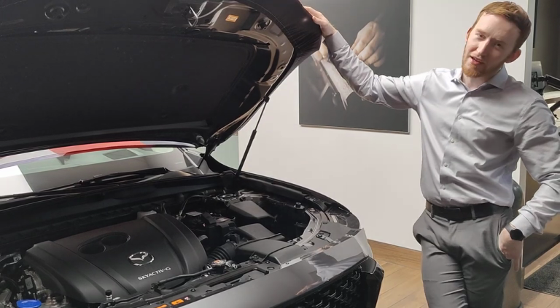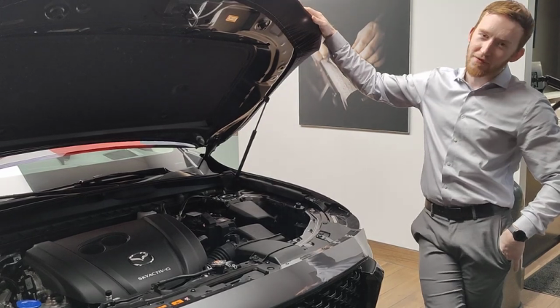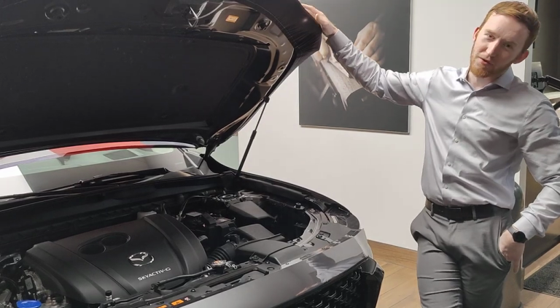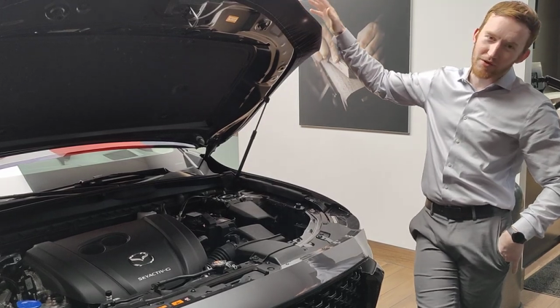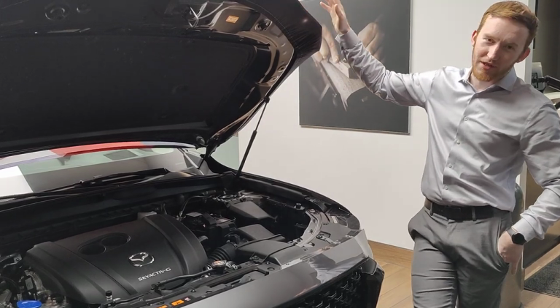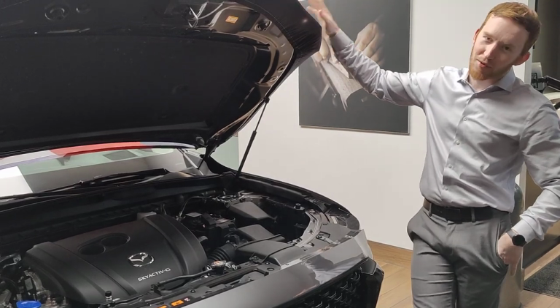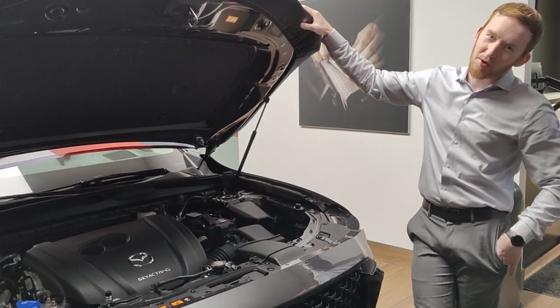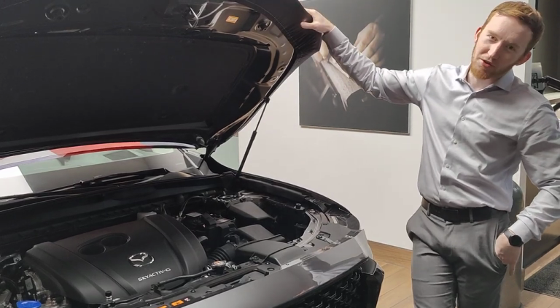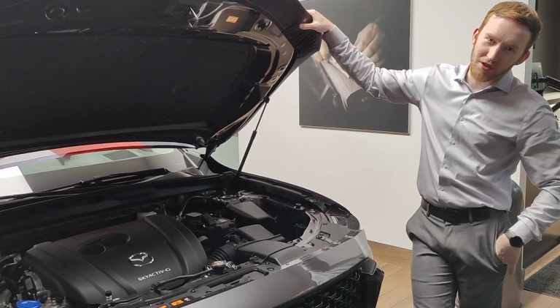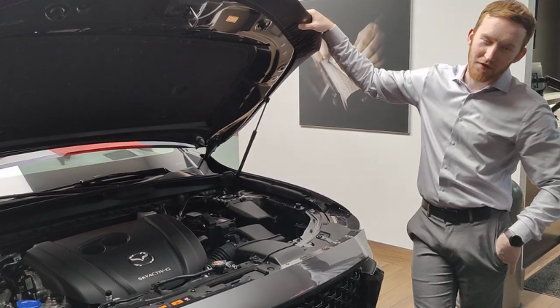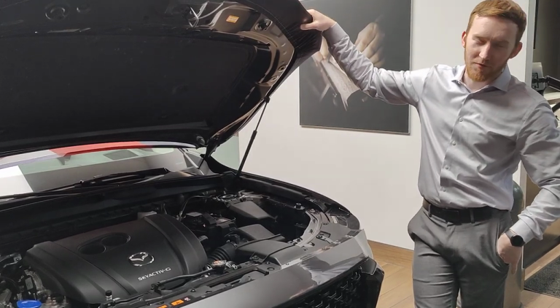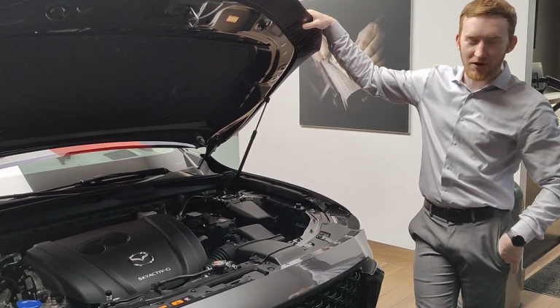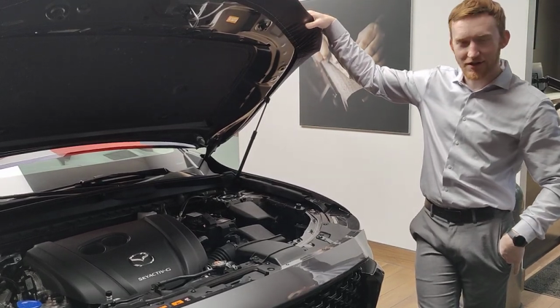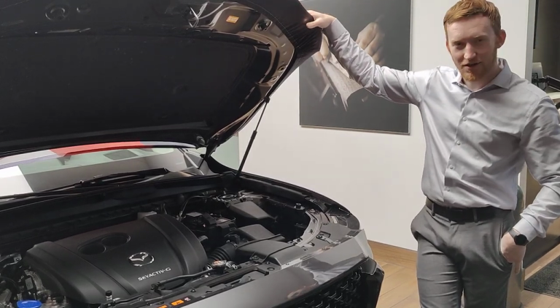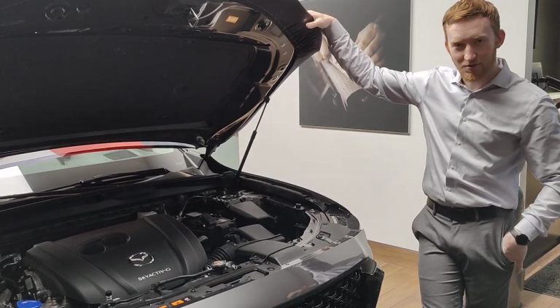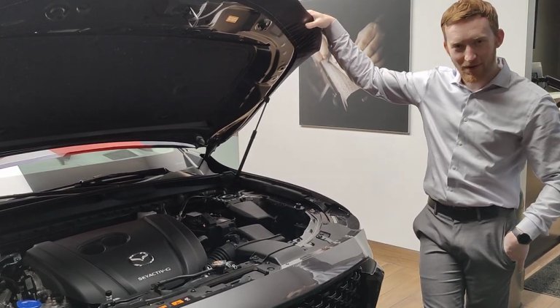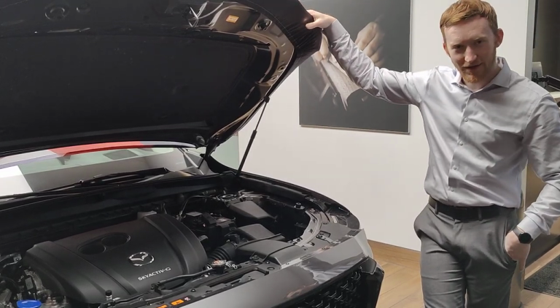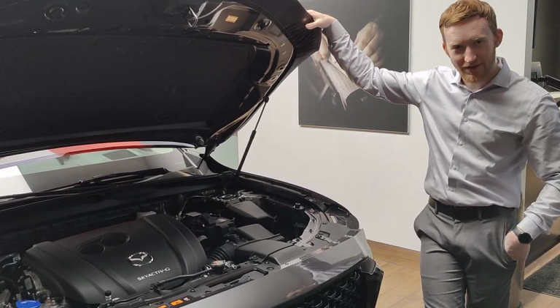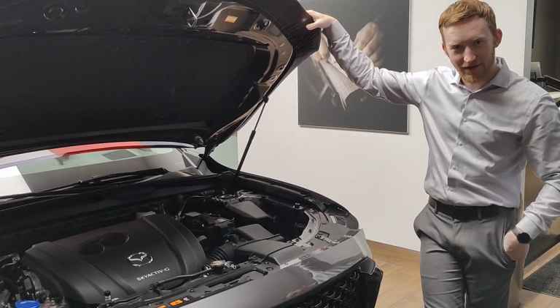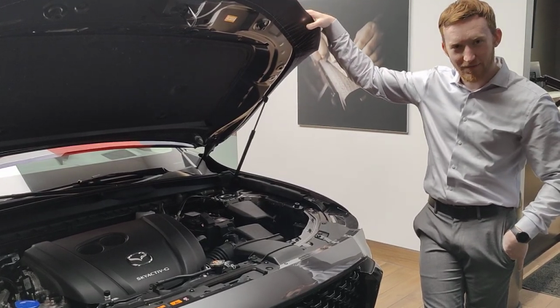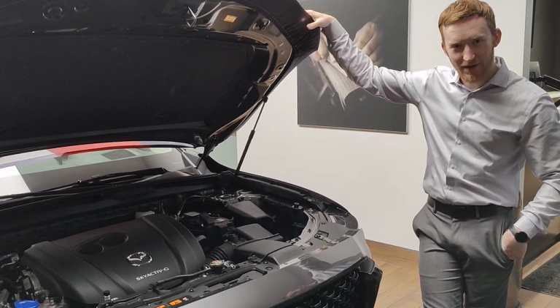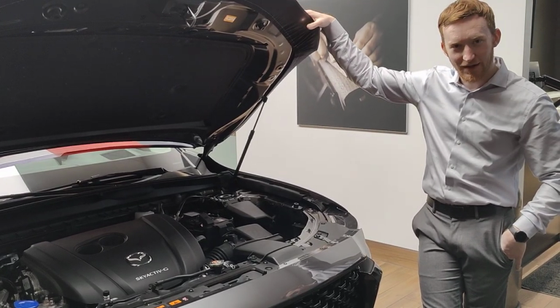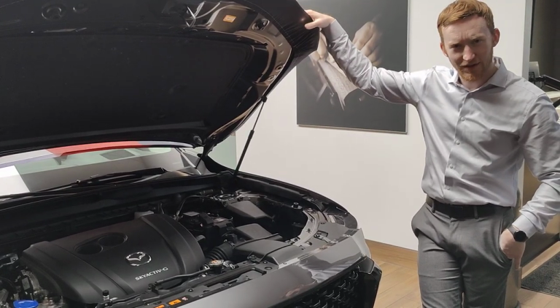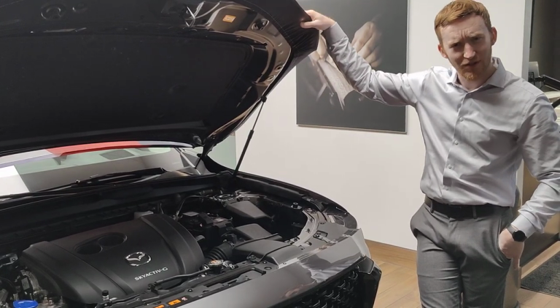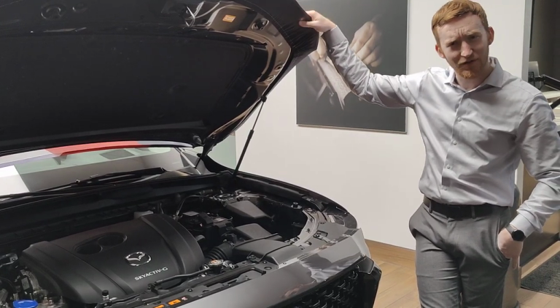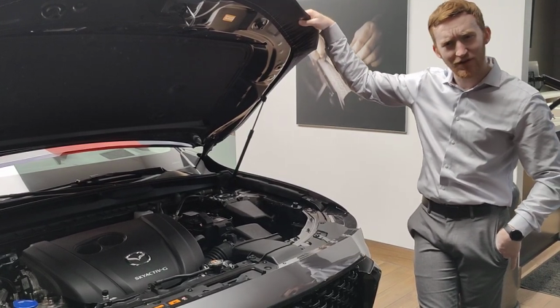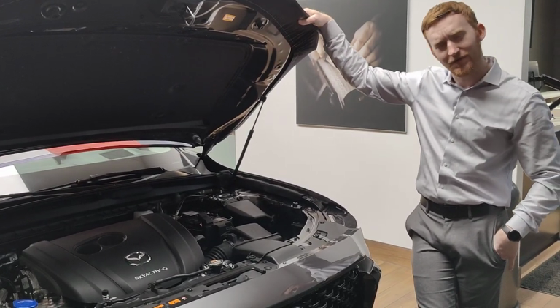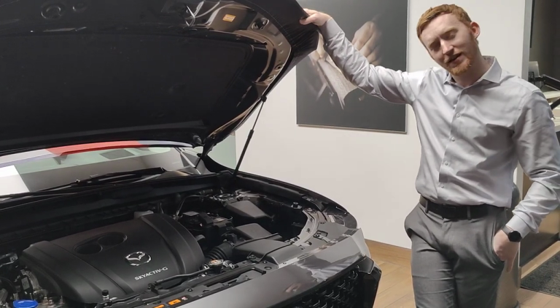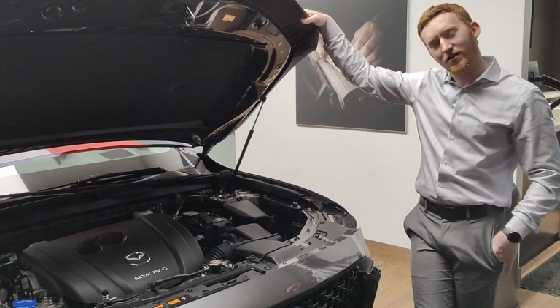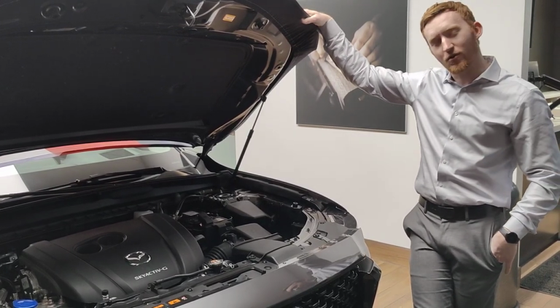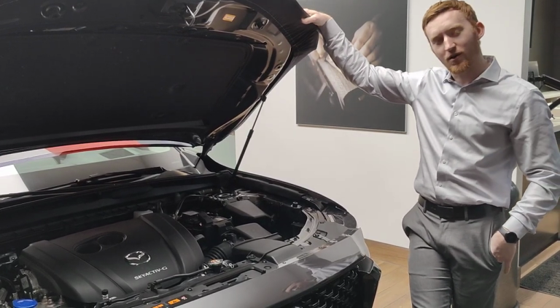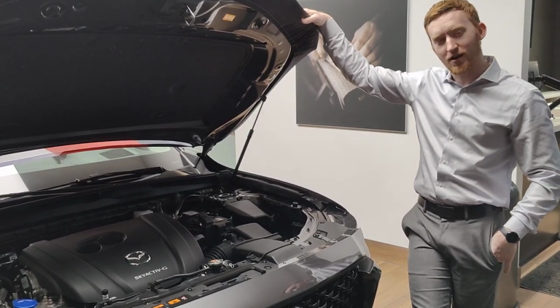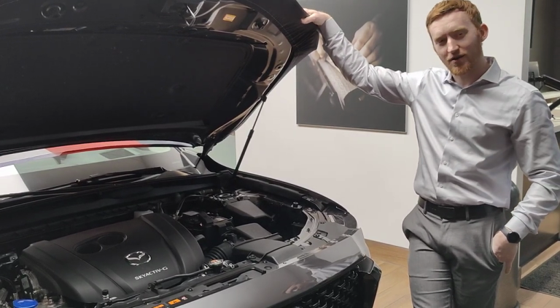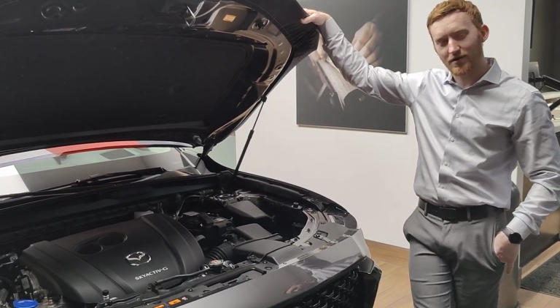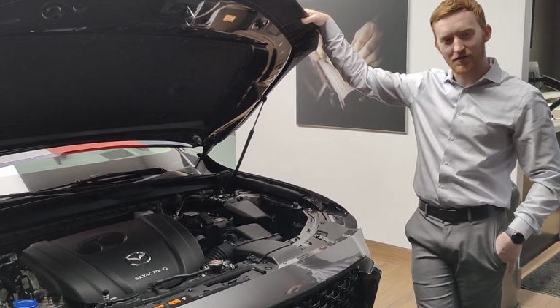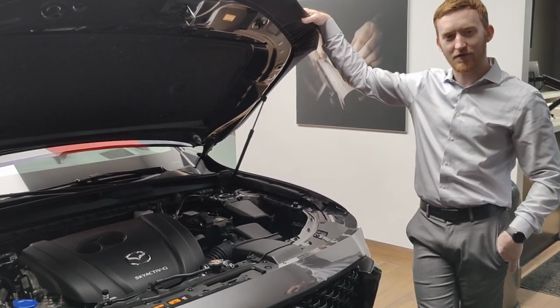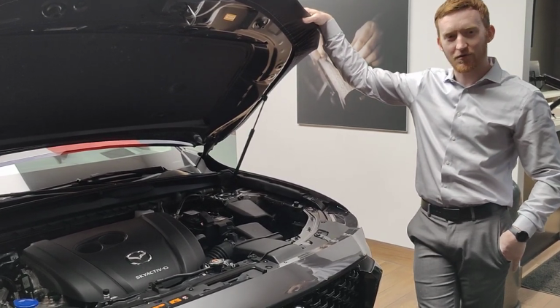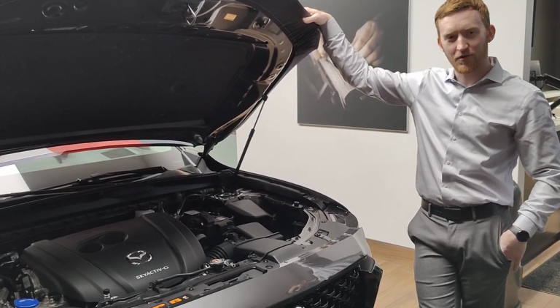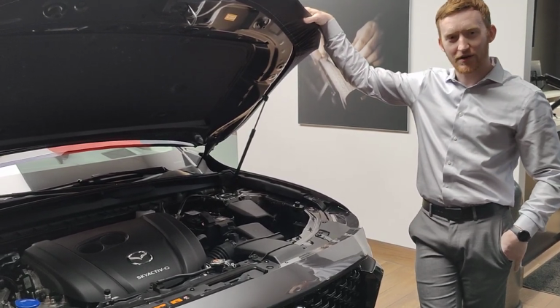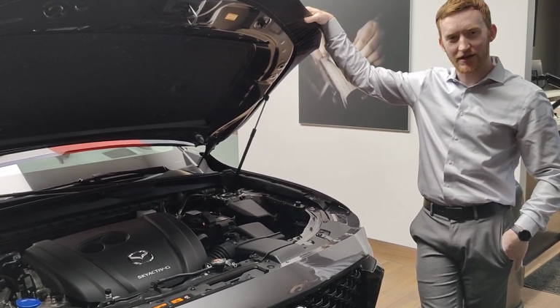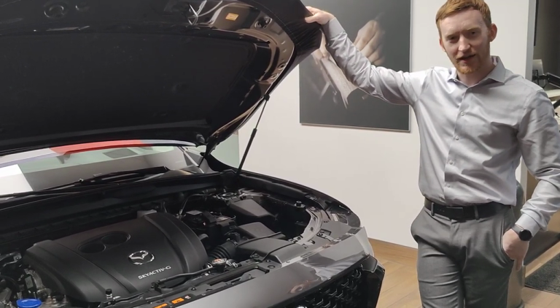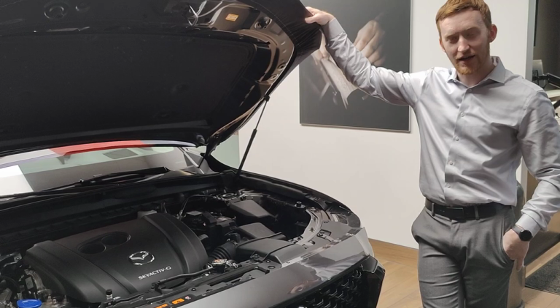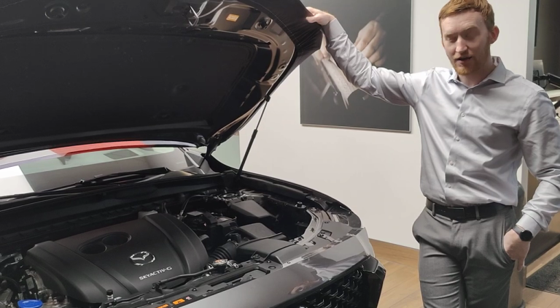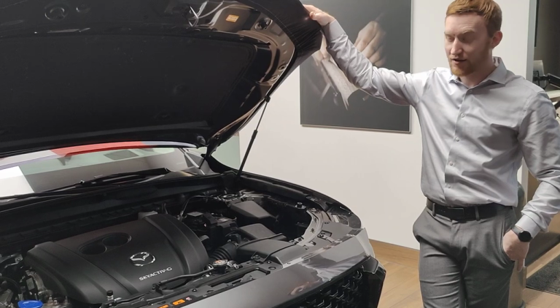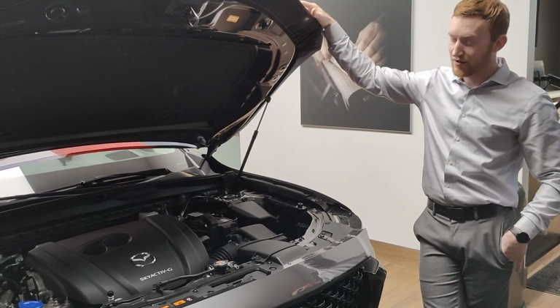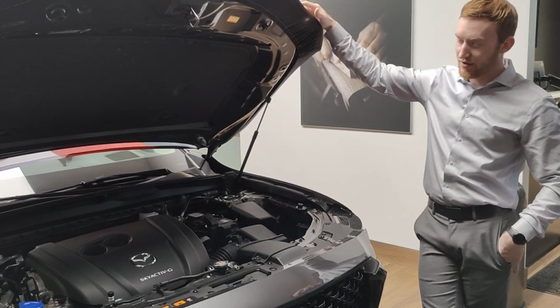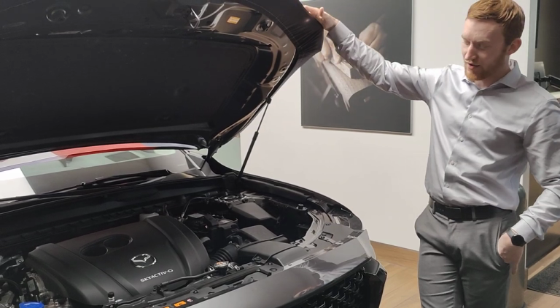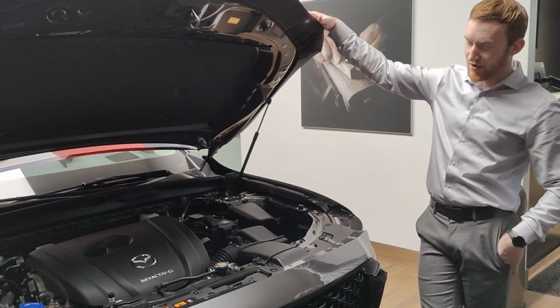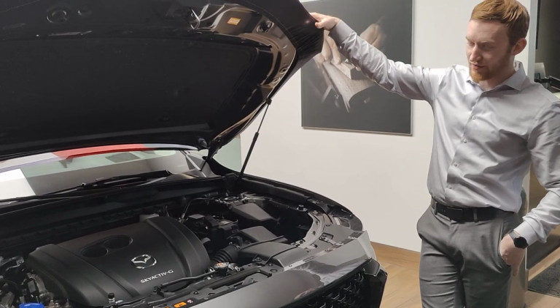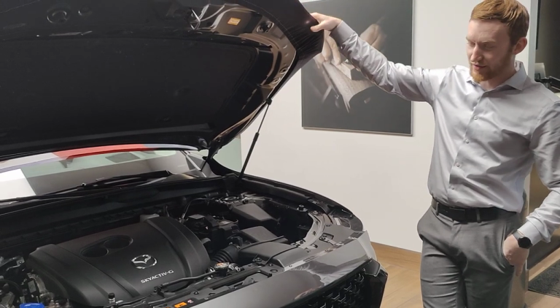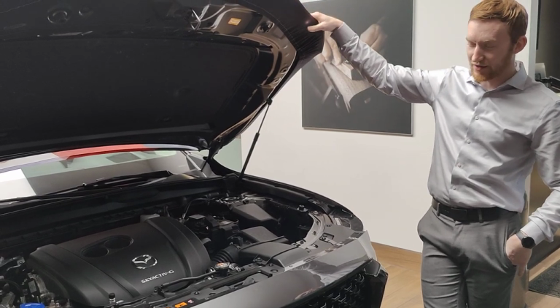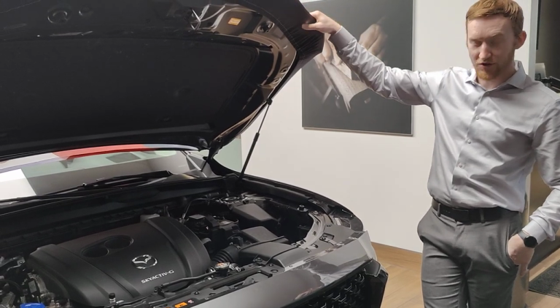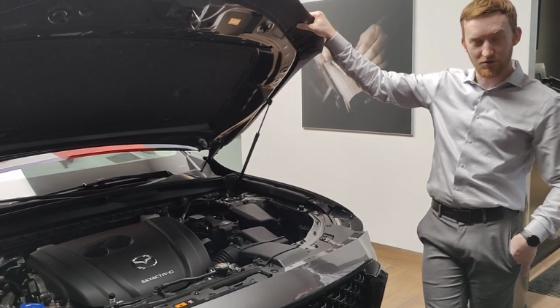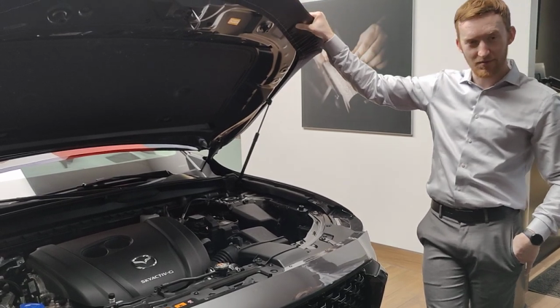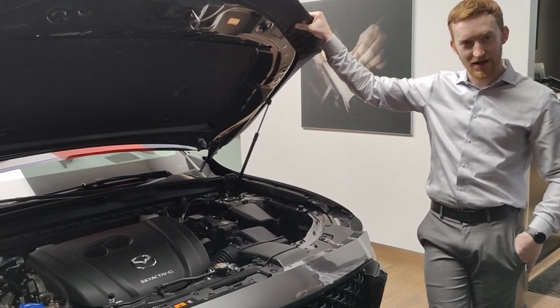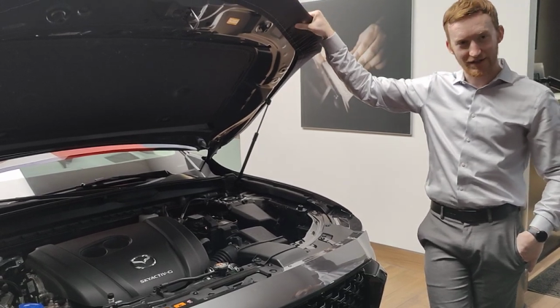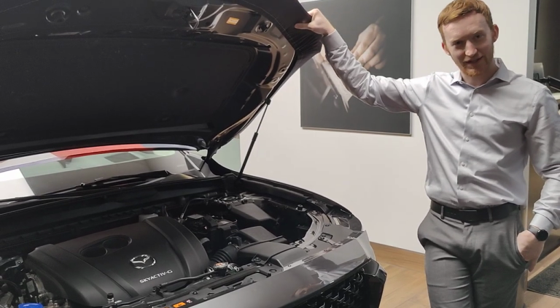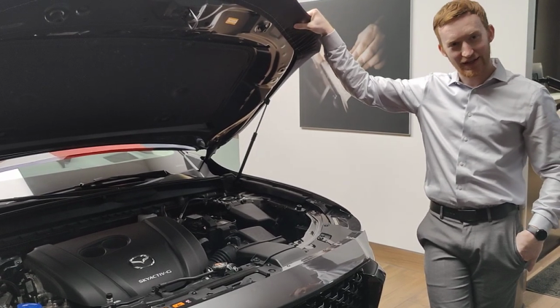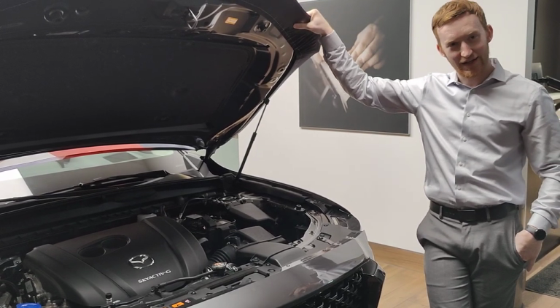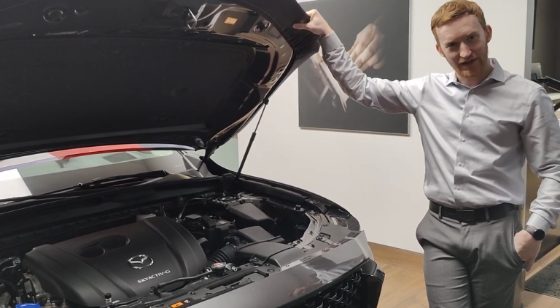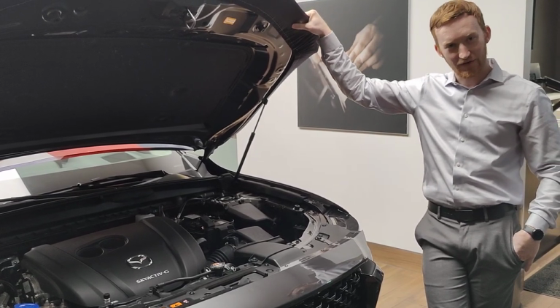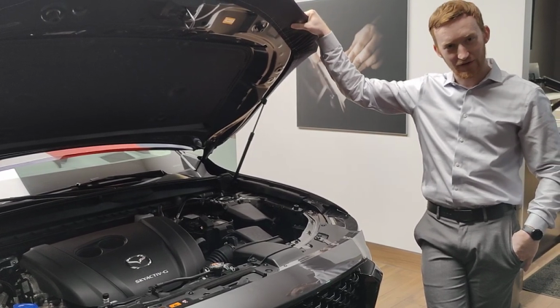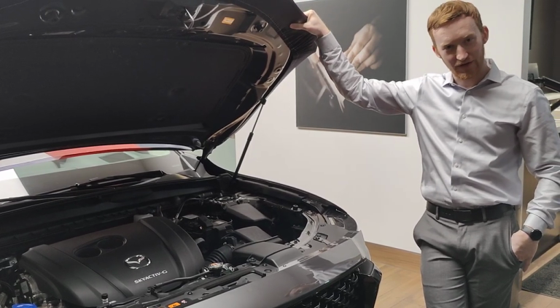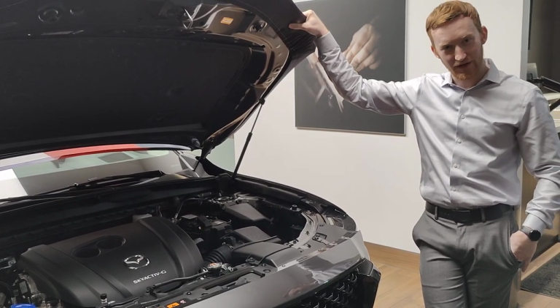Hey folks, Dylan Morrison here from Rusty Arrow Mazda. Just doing a little vehicle walk-around for you today on the new Mazda CX-50.